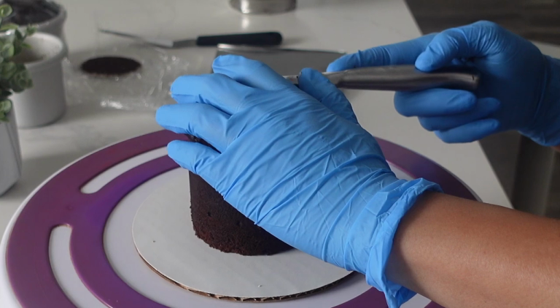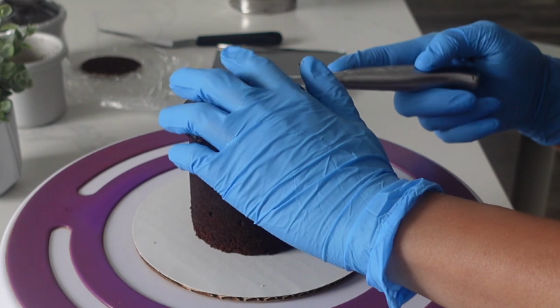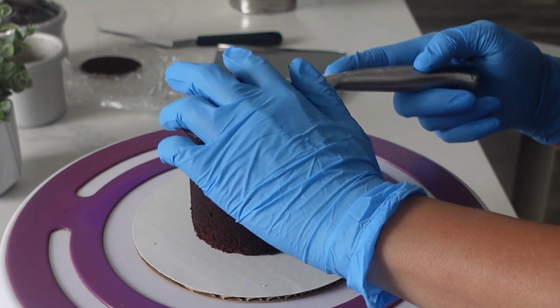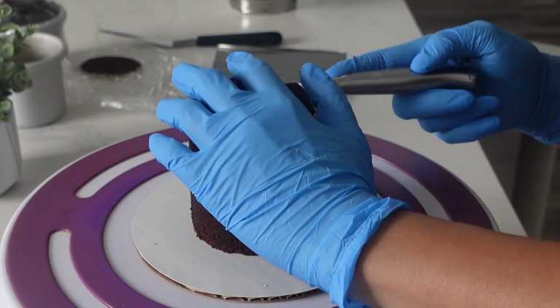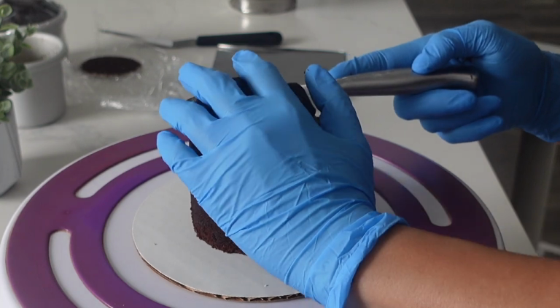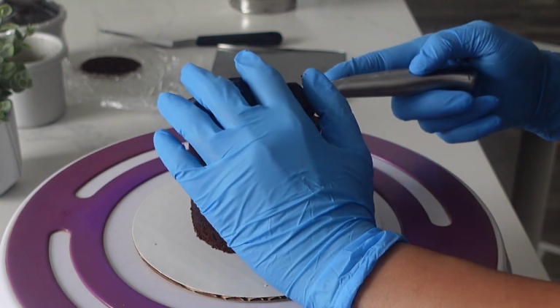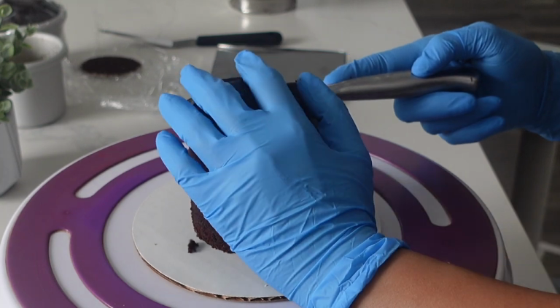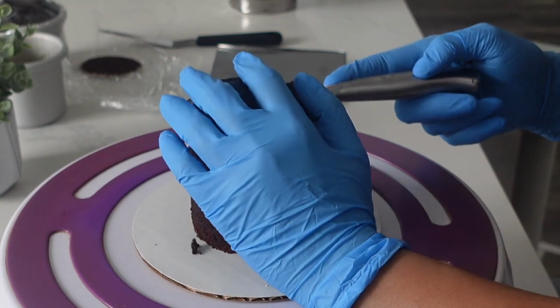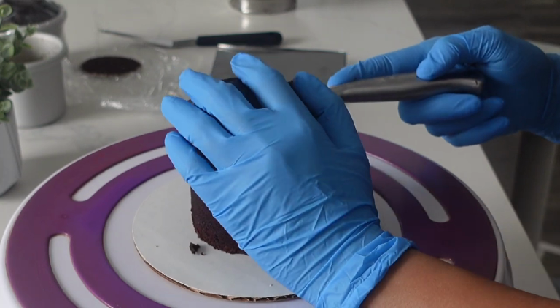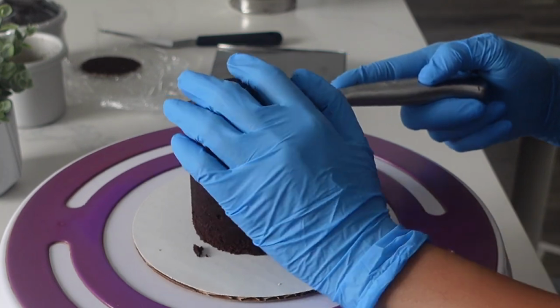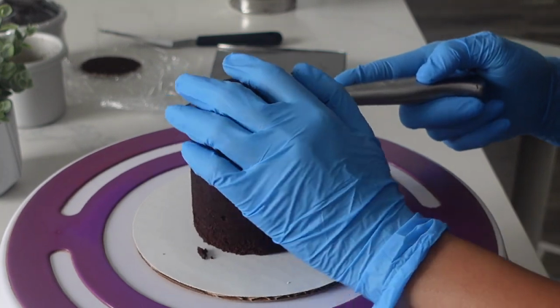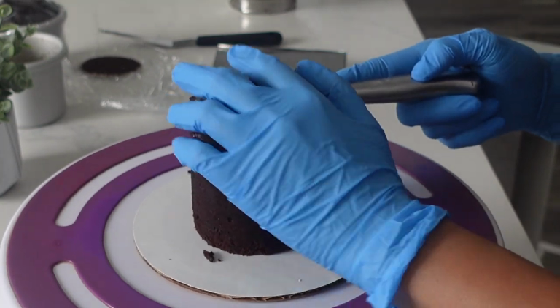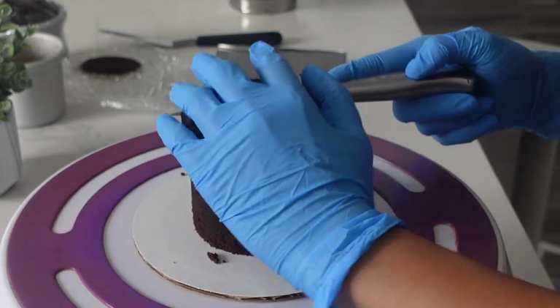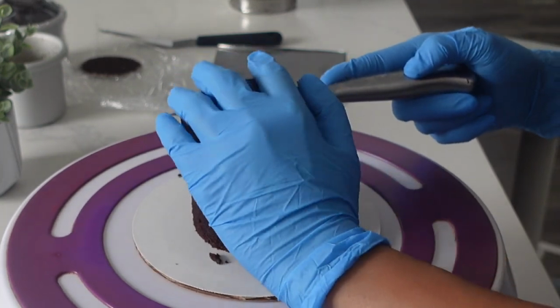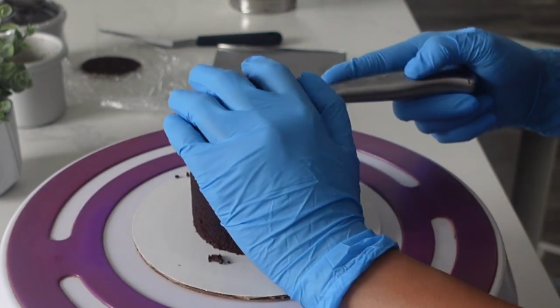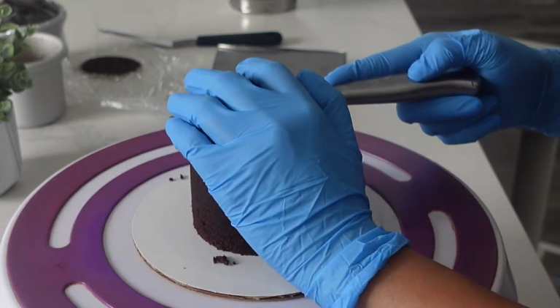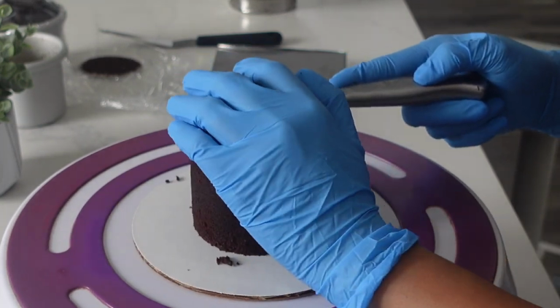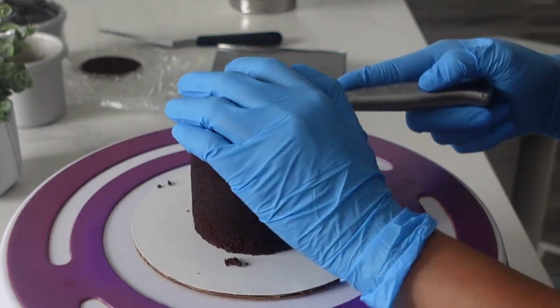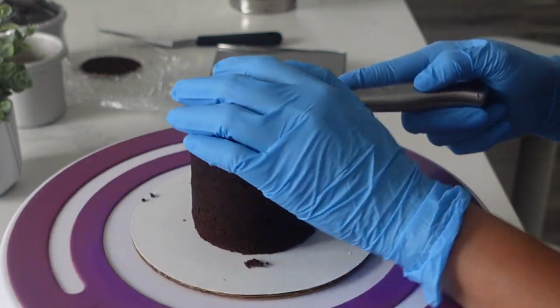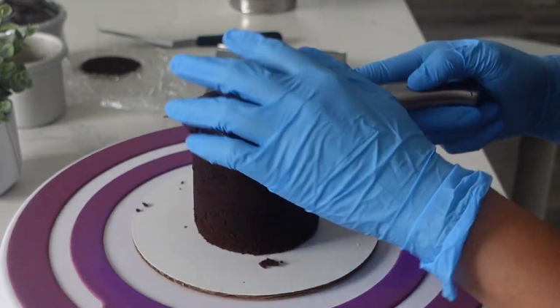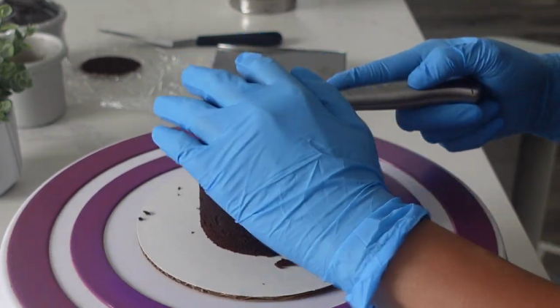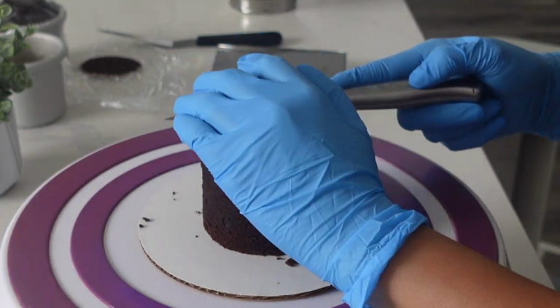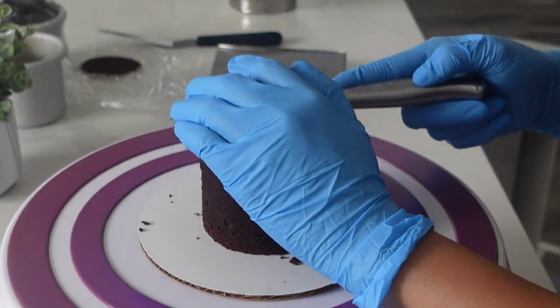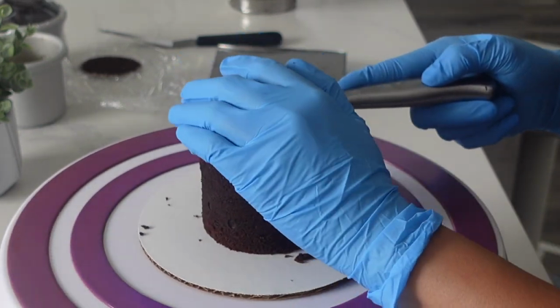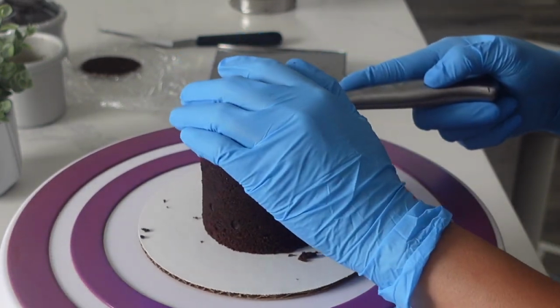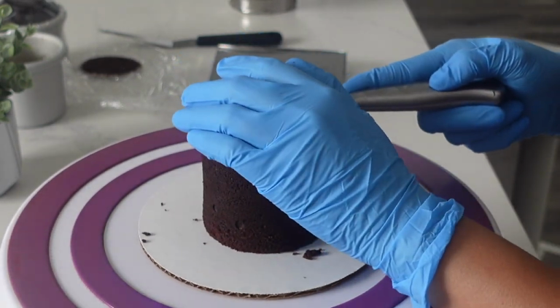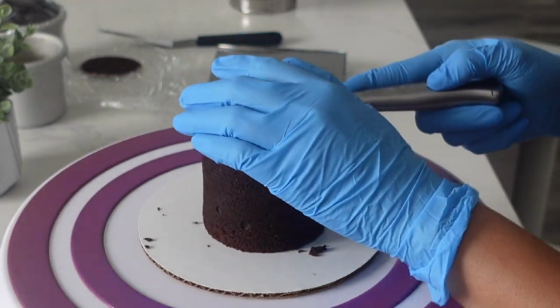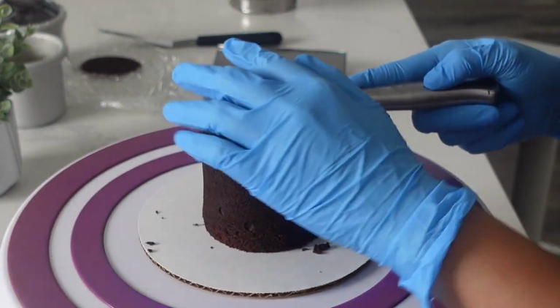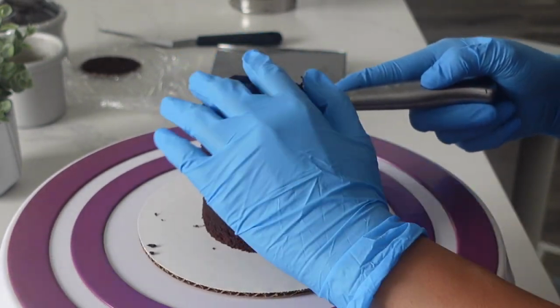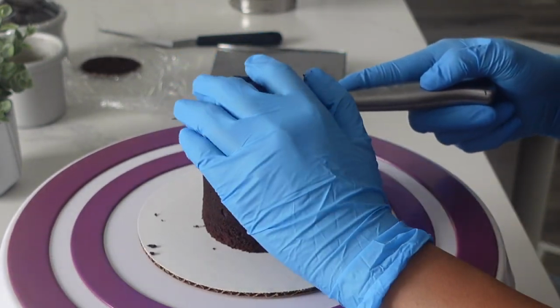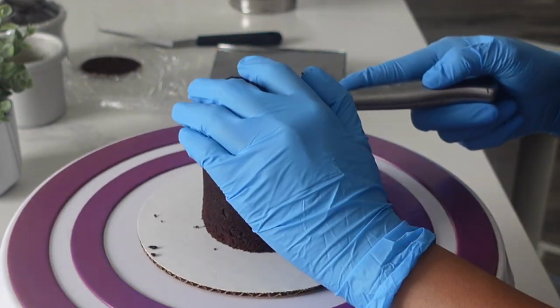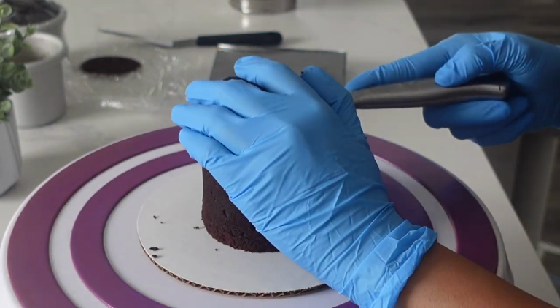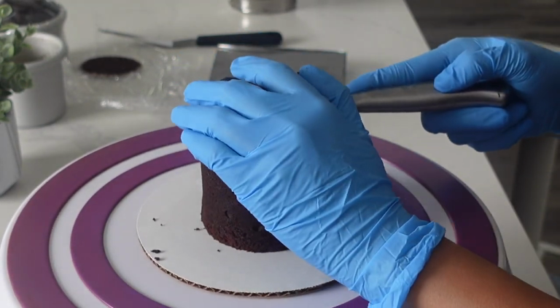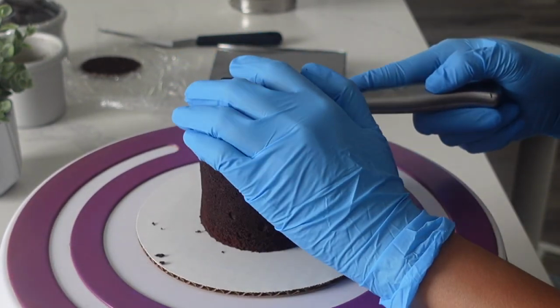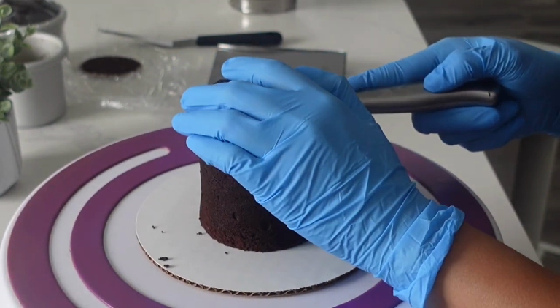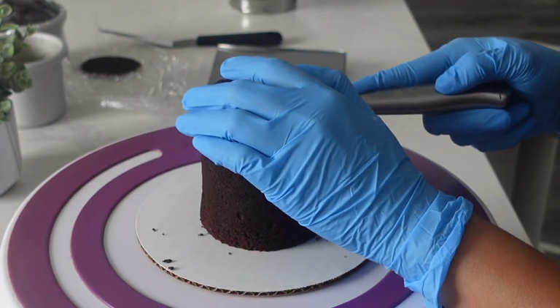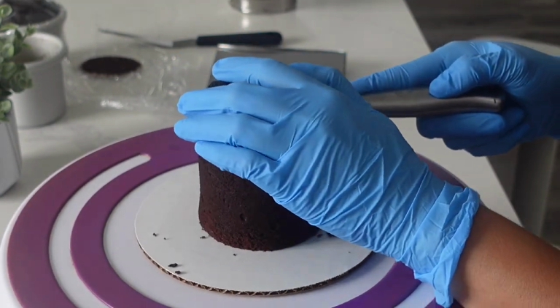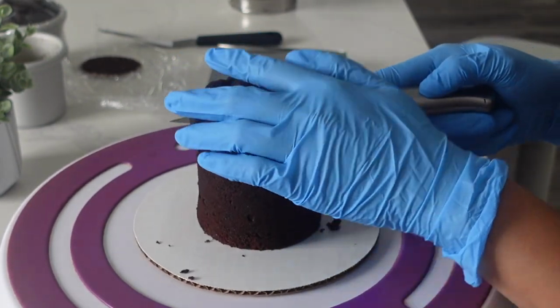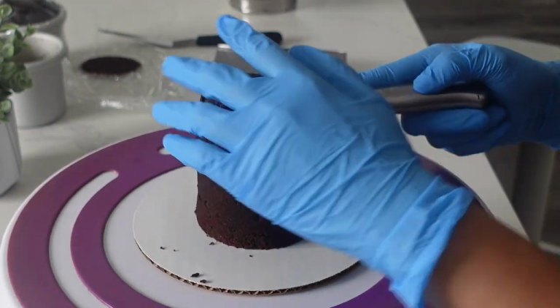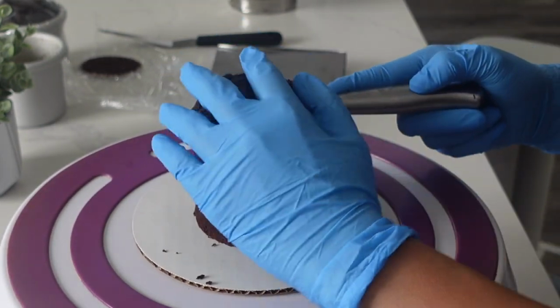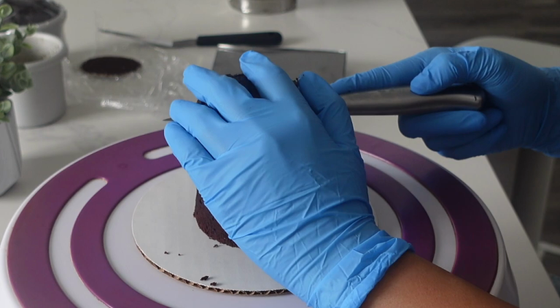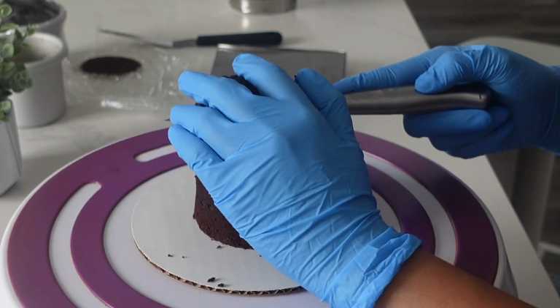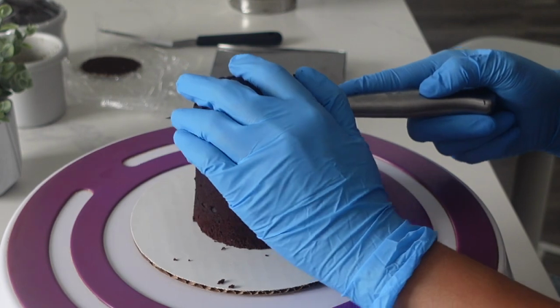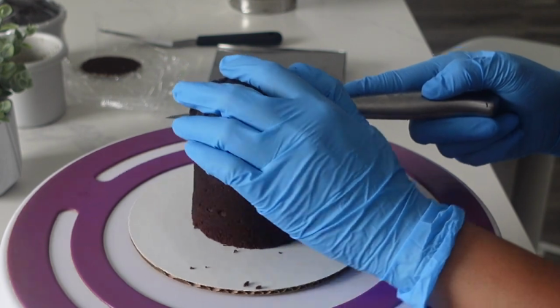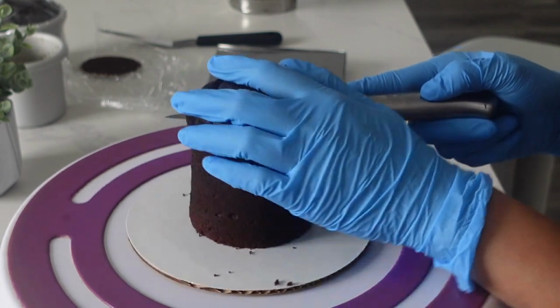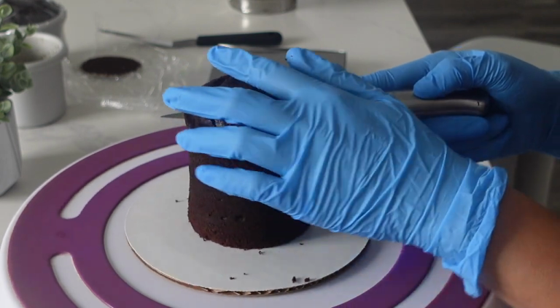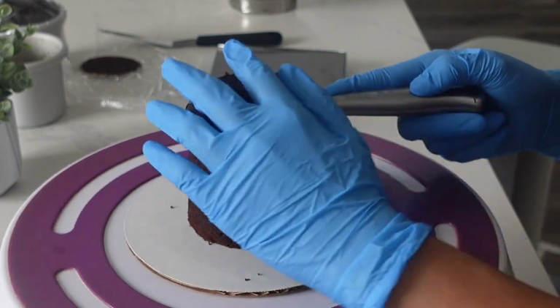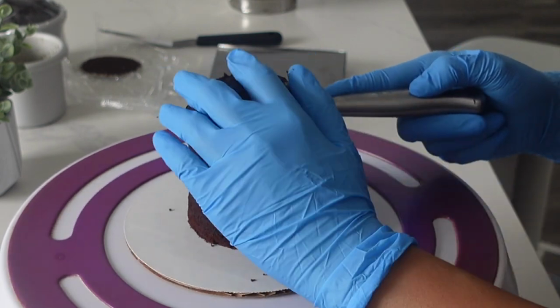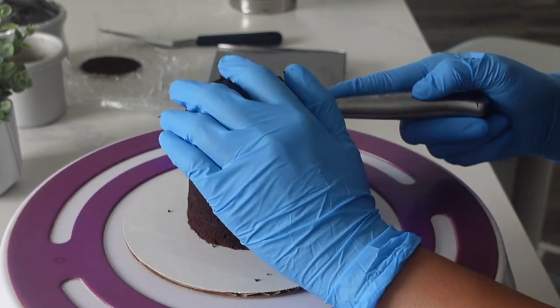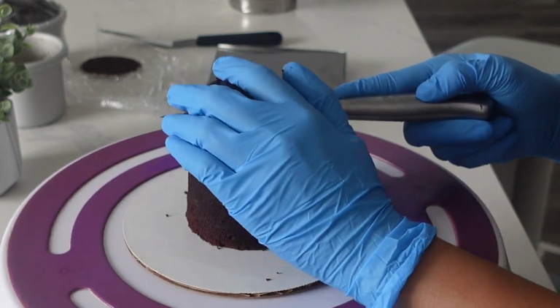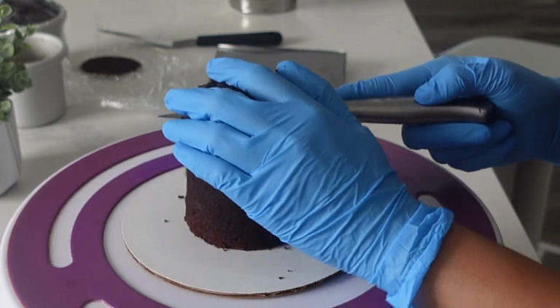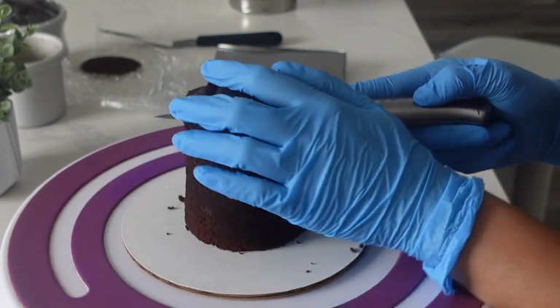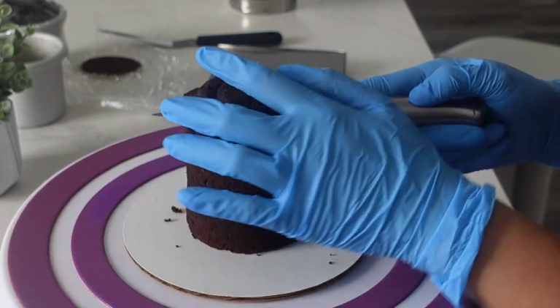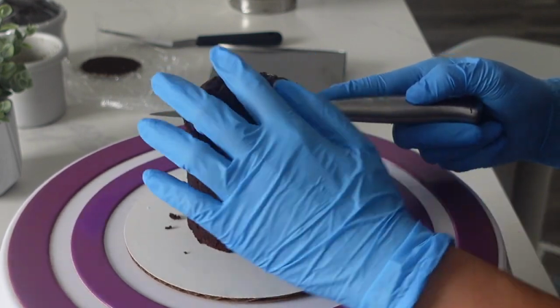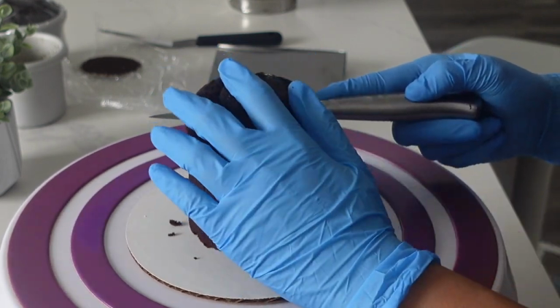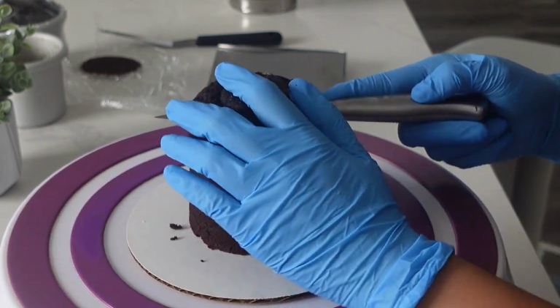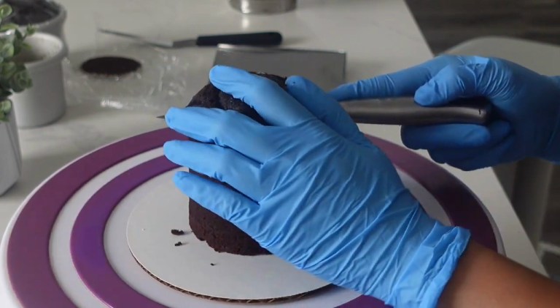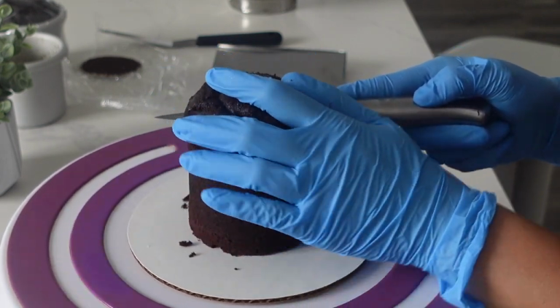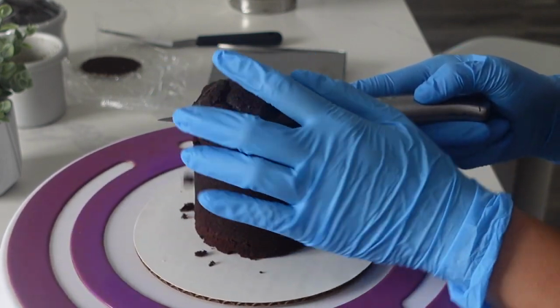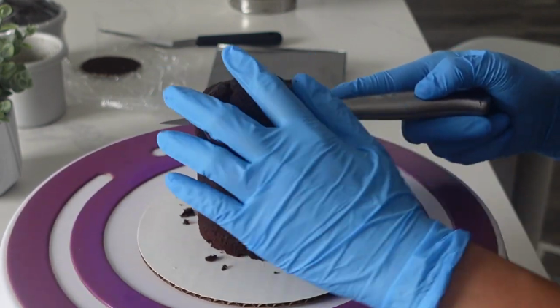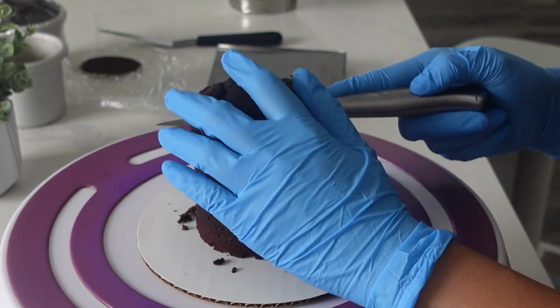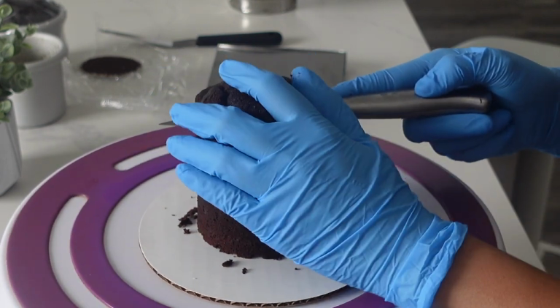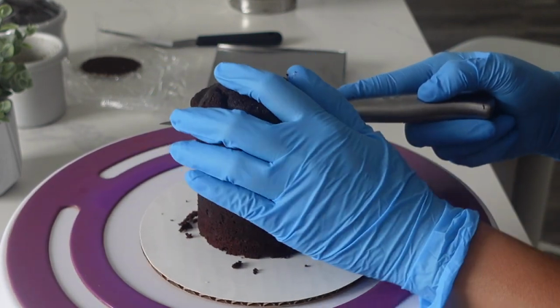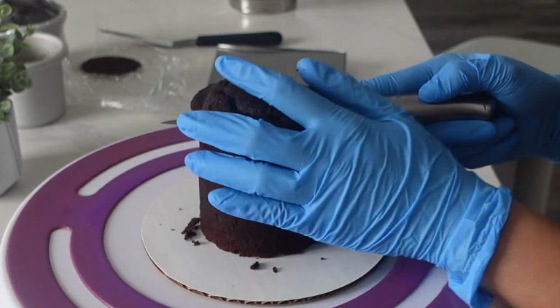Hi, it's Ashley from Sweet Dreams Bake Shop, and welcome back to my channel where I make a lot of cake and cookie decorating tutorials, as well as give a lot of baking business tips.